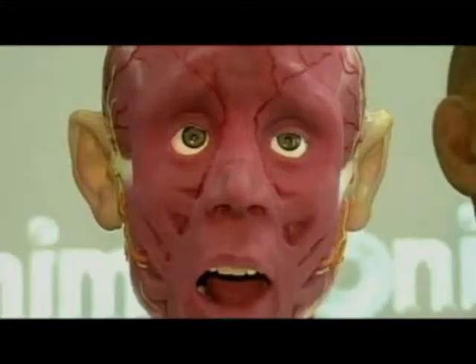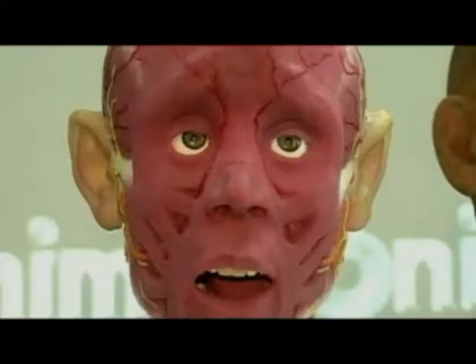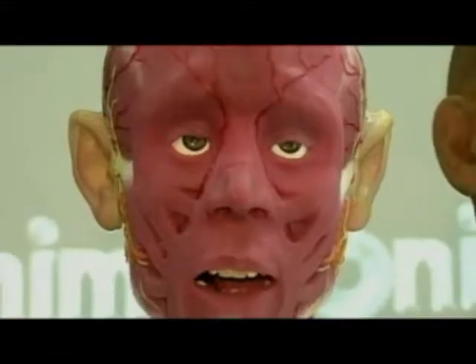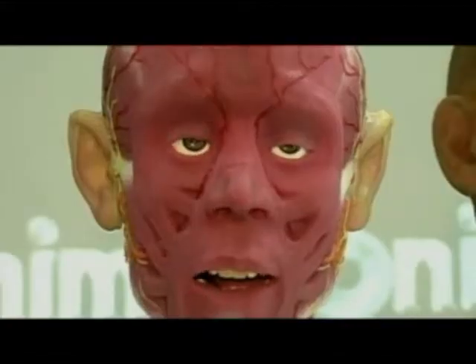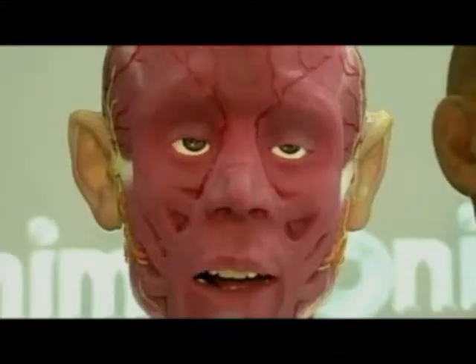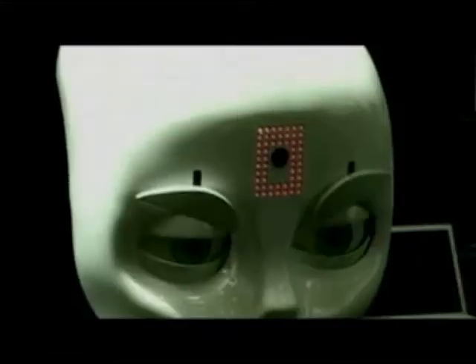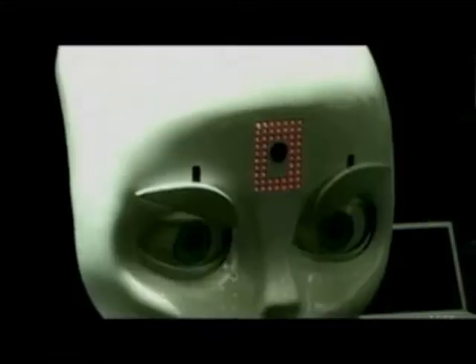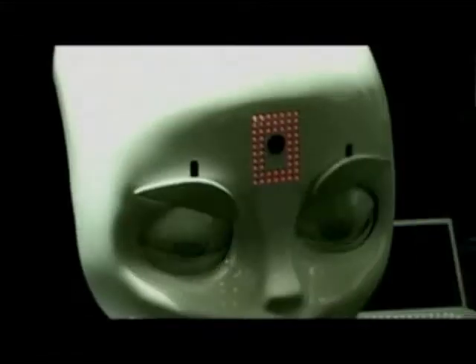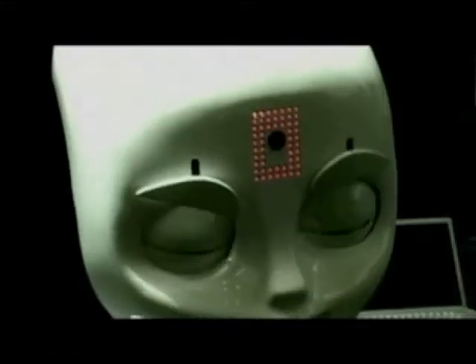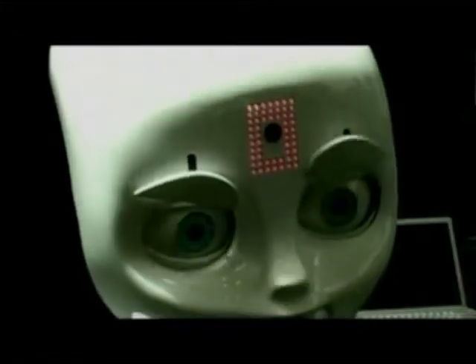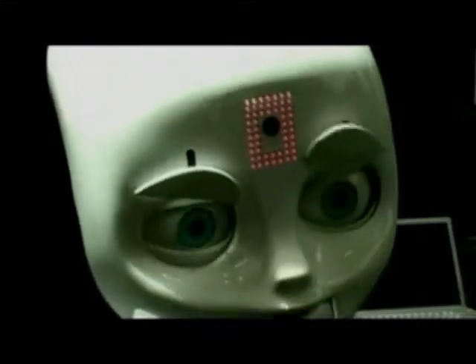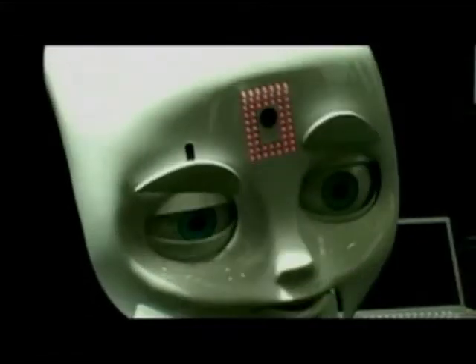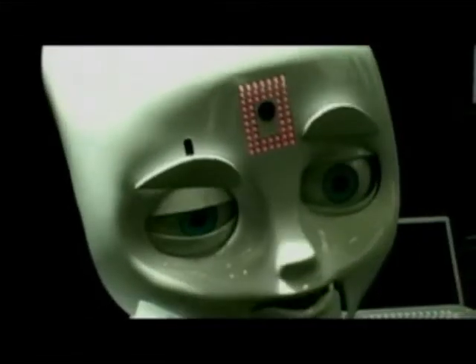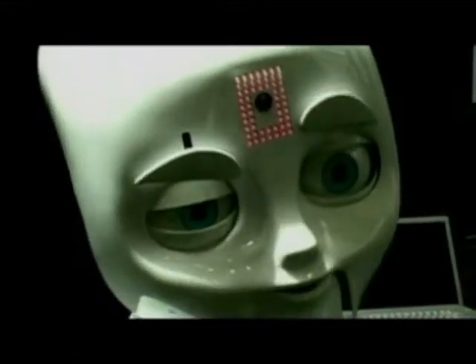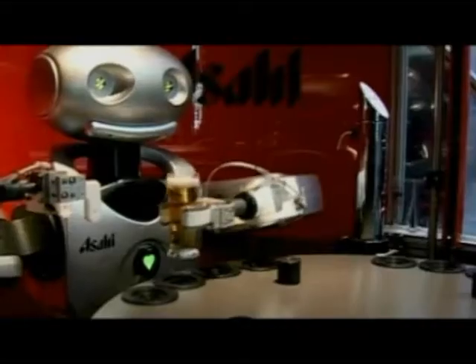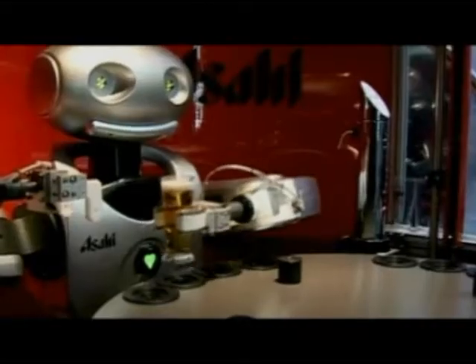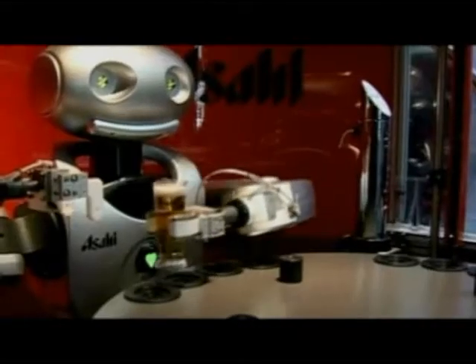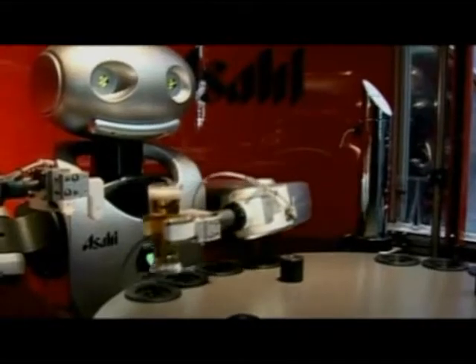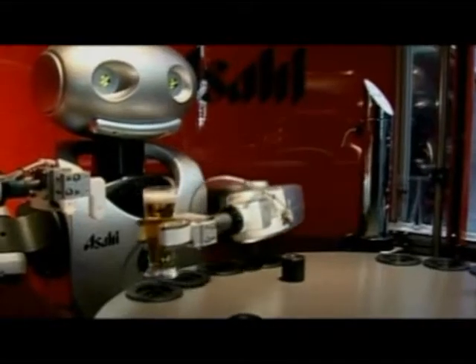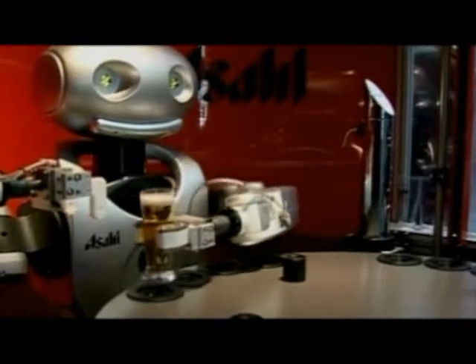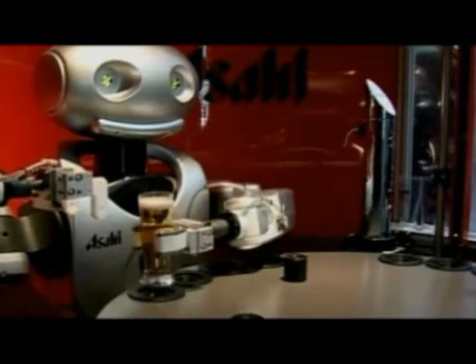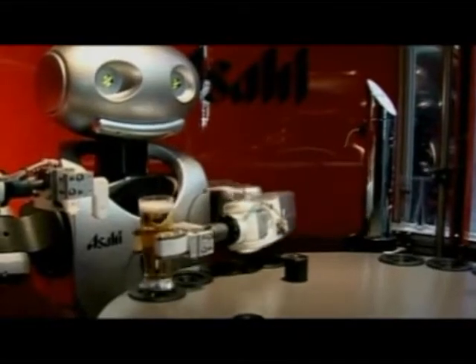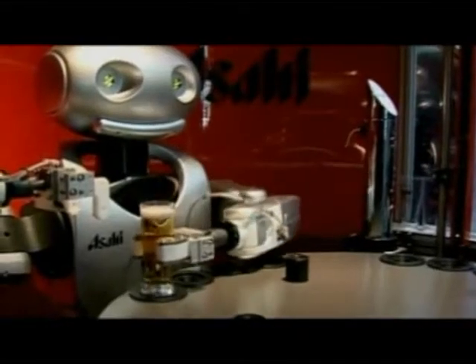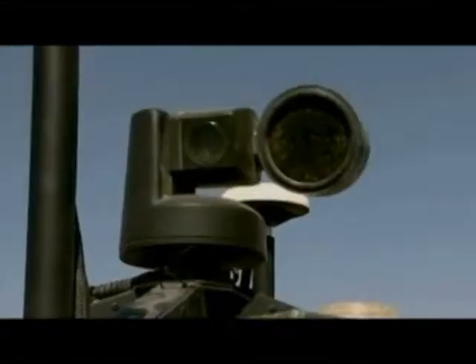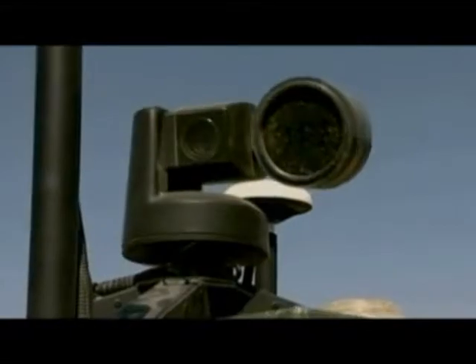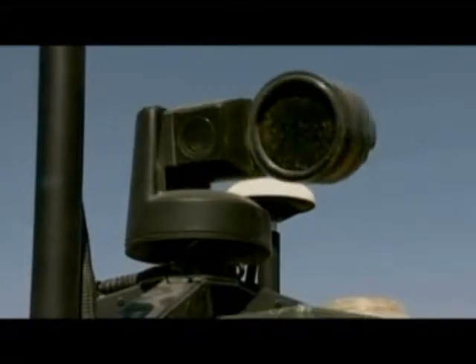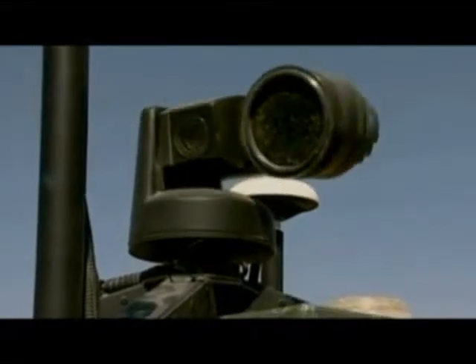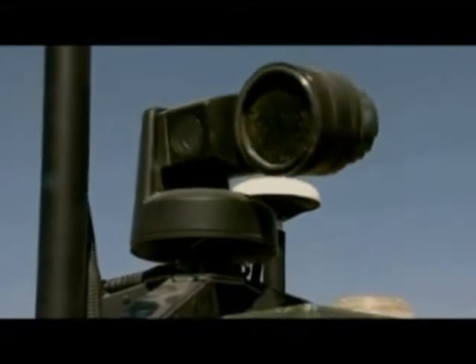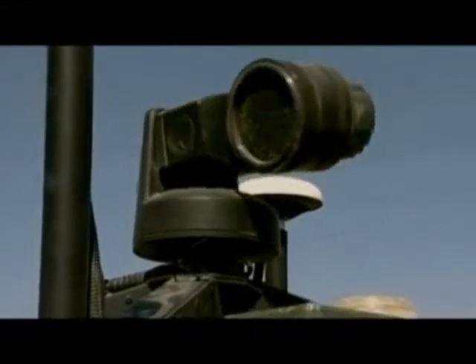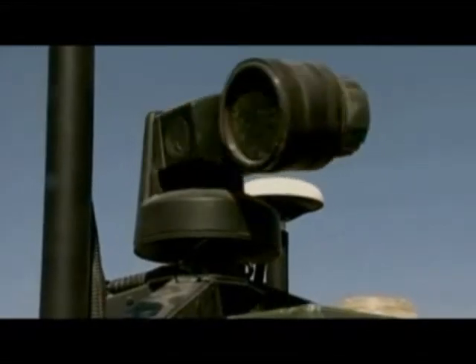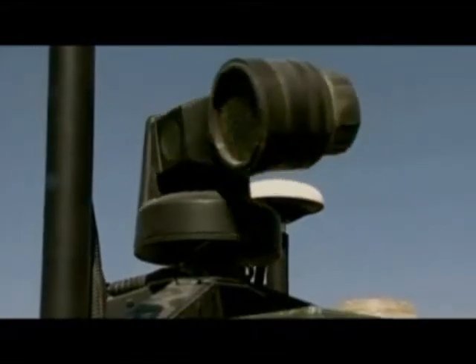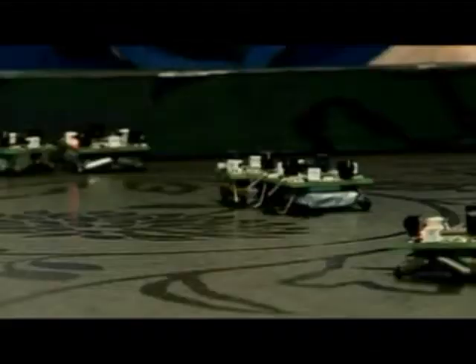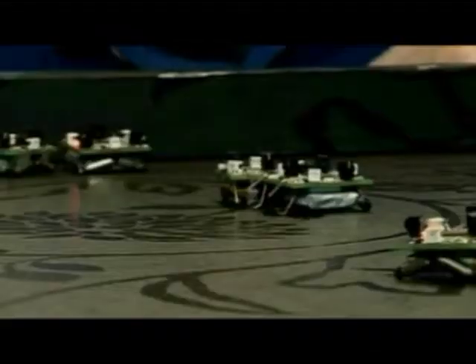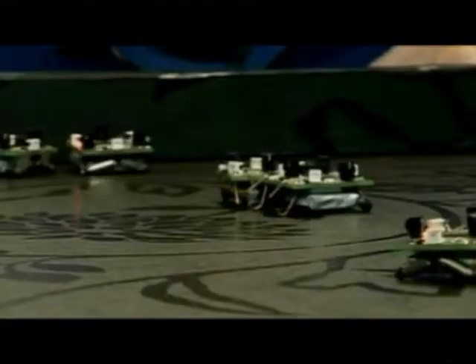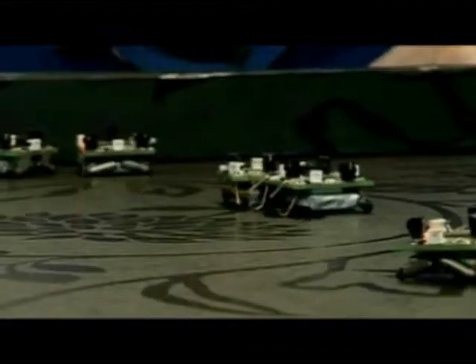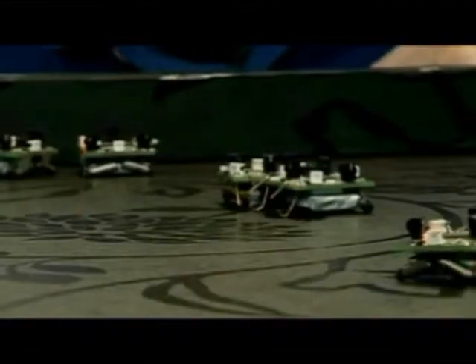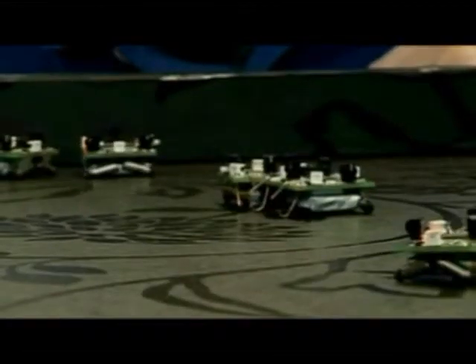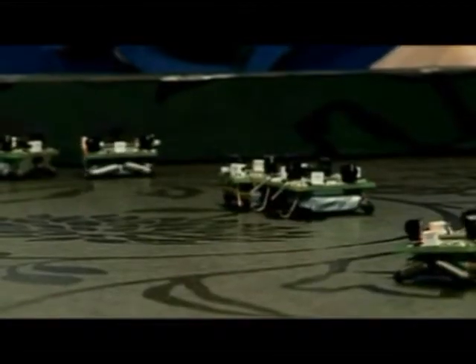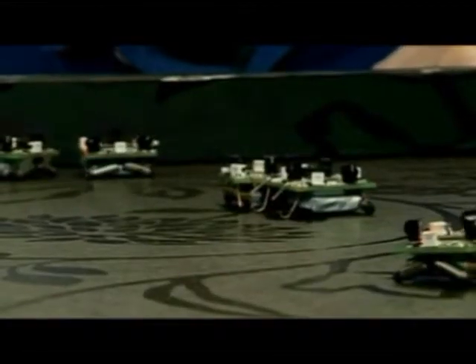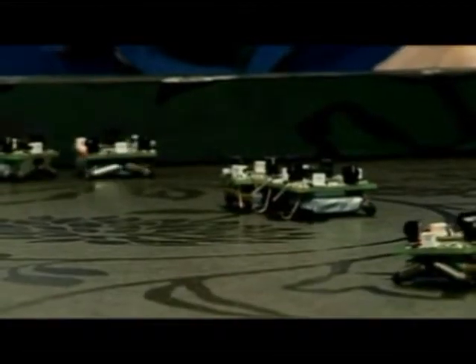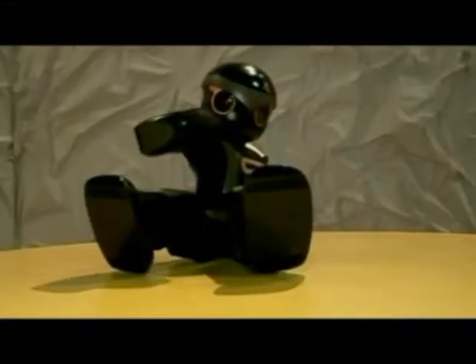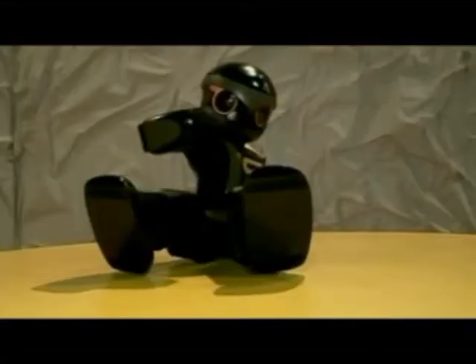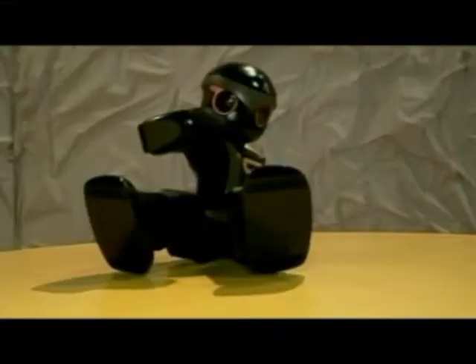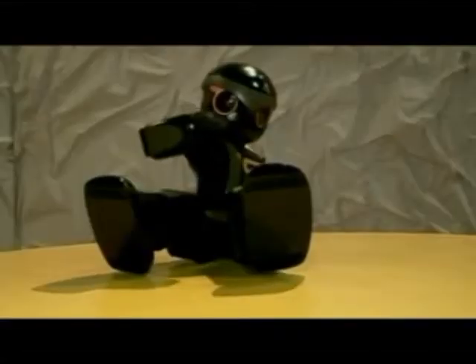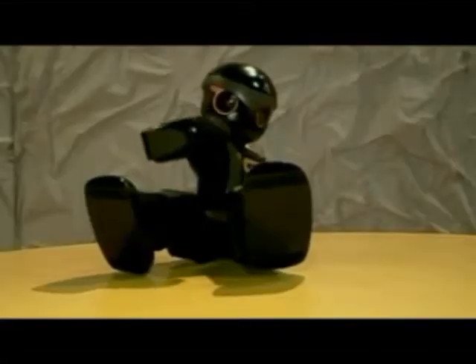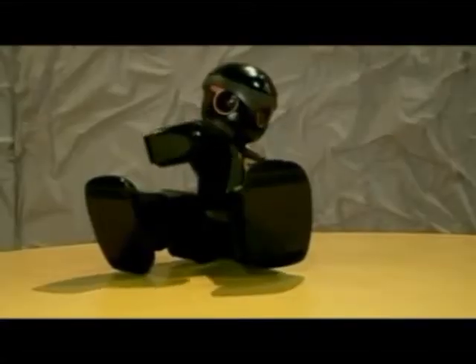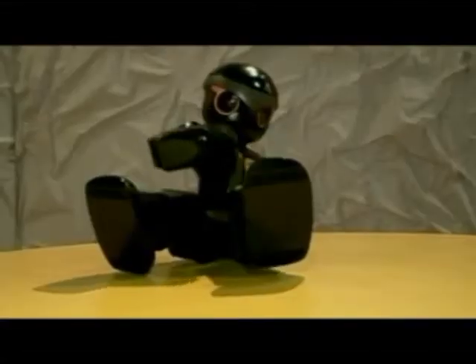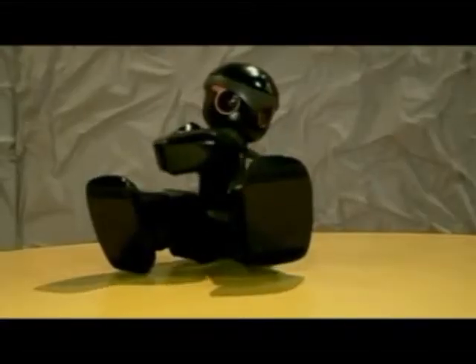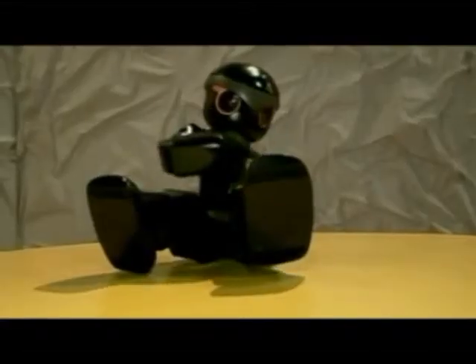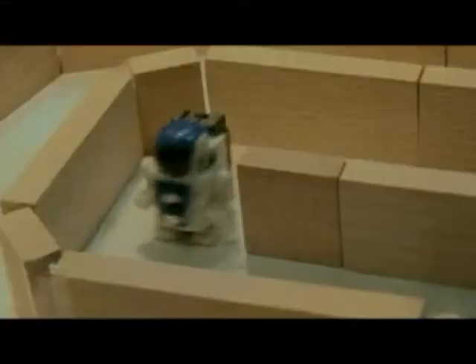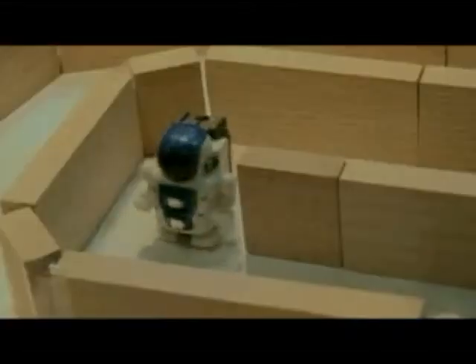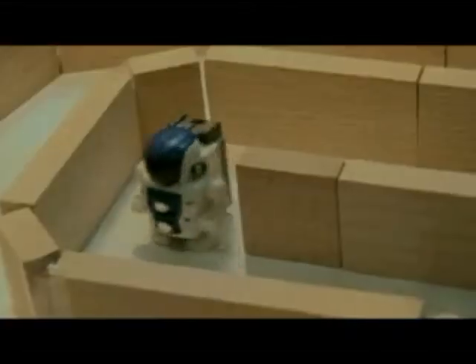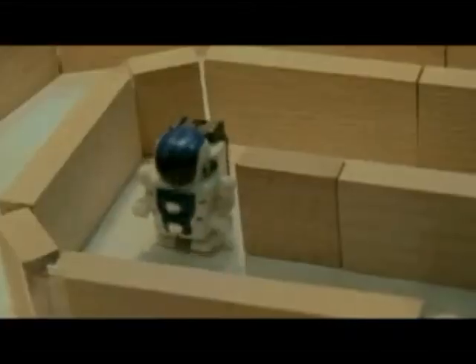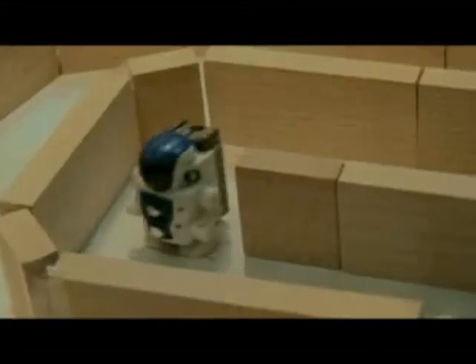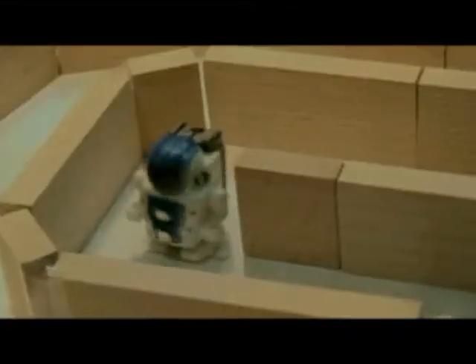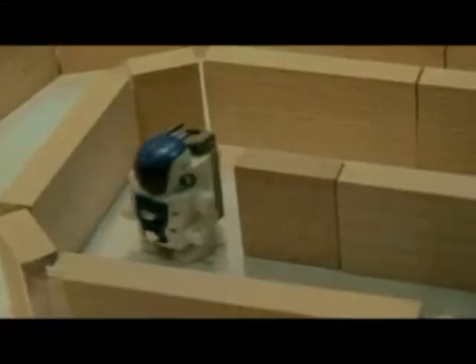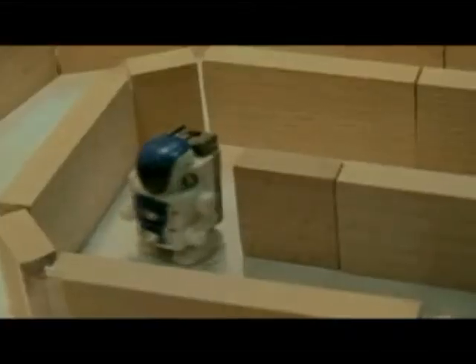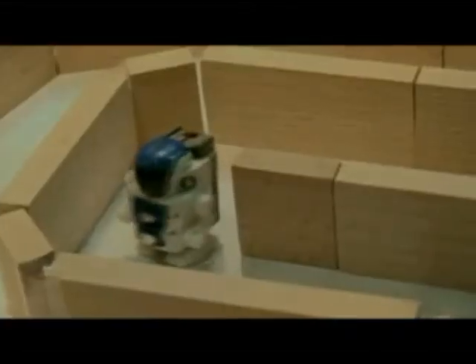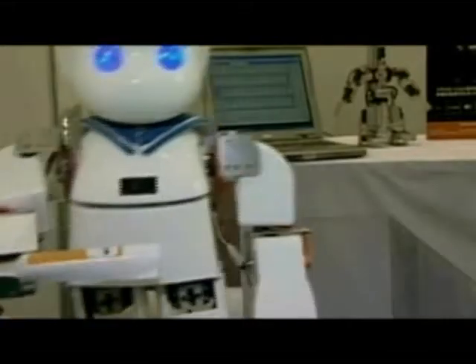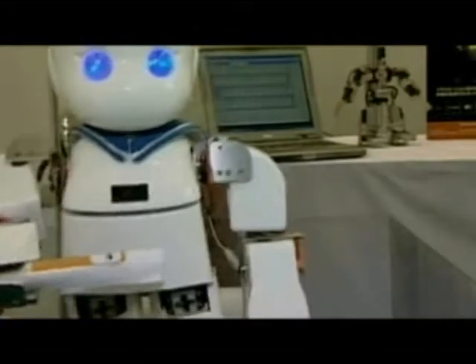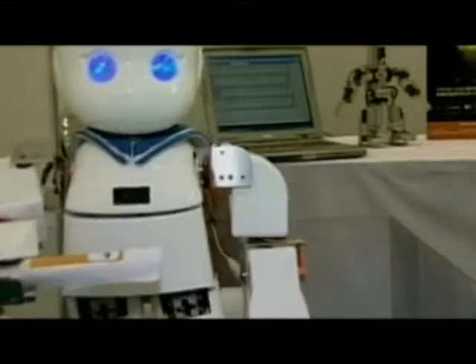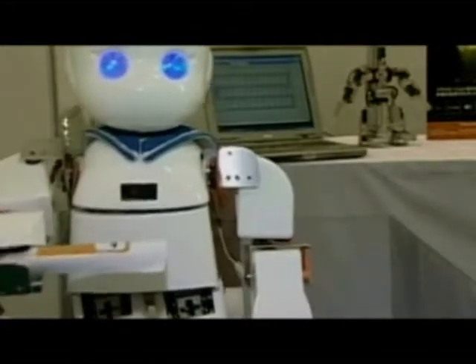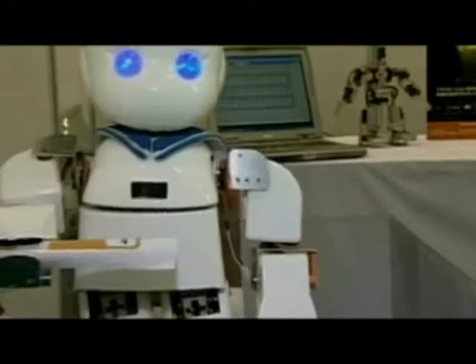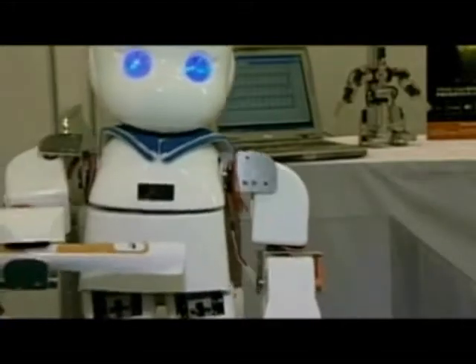Humanized robots may once have been a figment of the imagination, but 2008 saw several robots bringing the concept a step closer to reality.